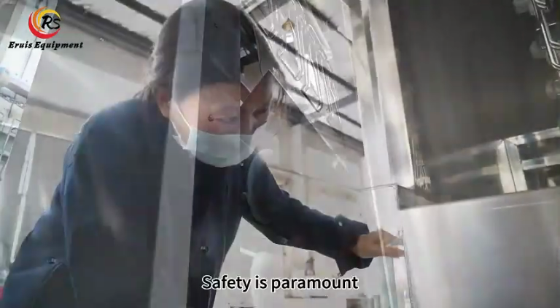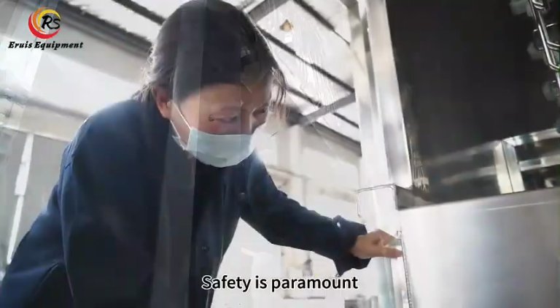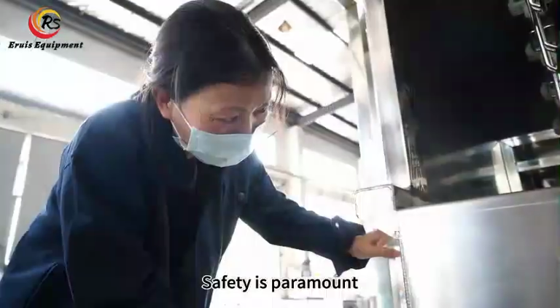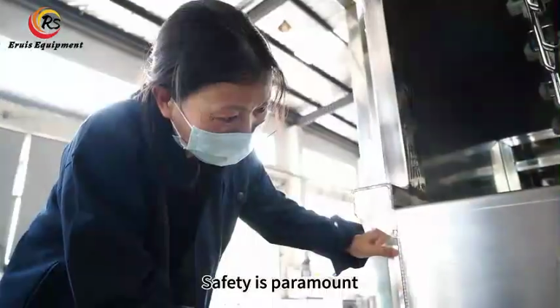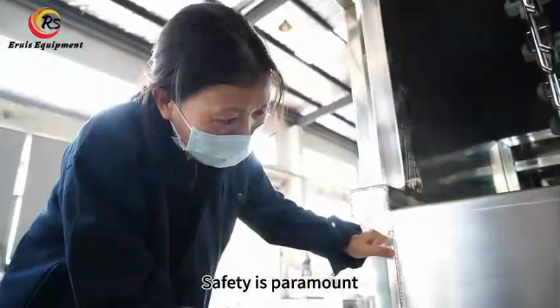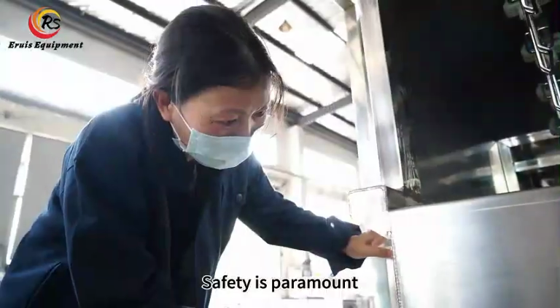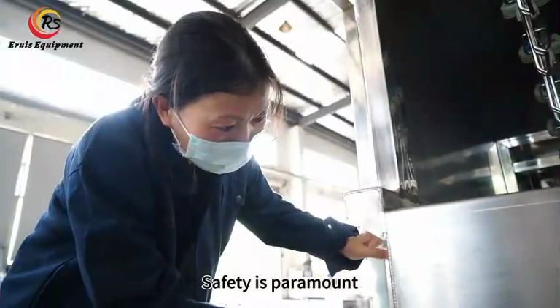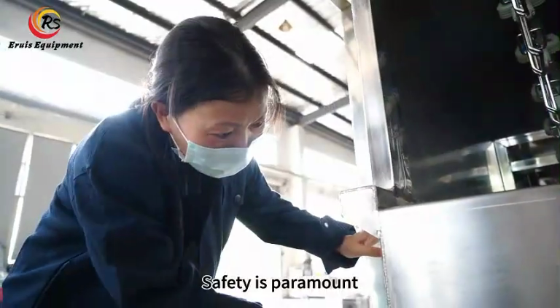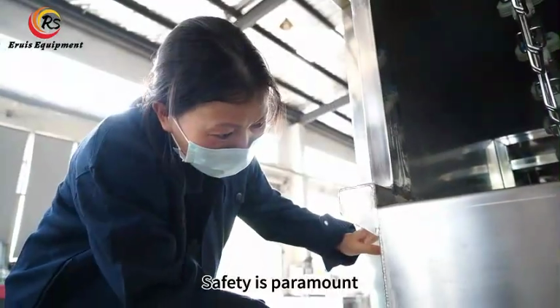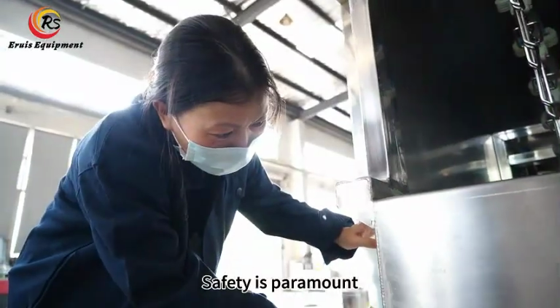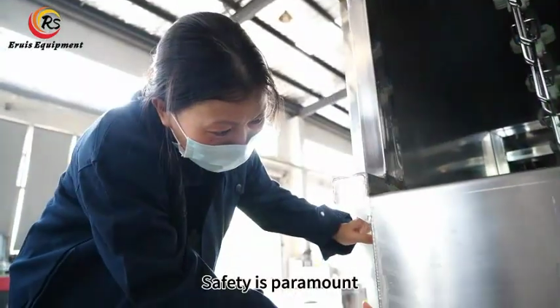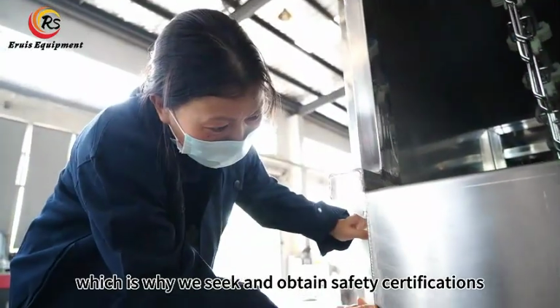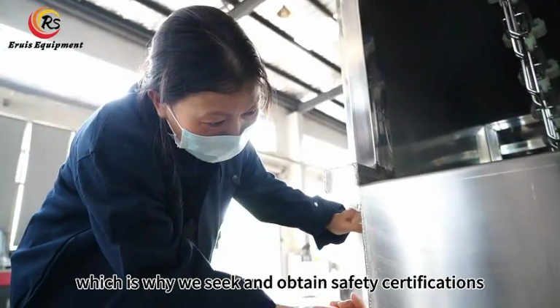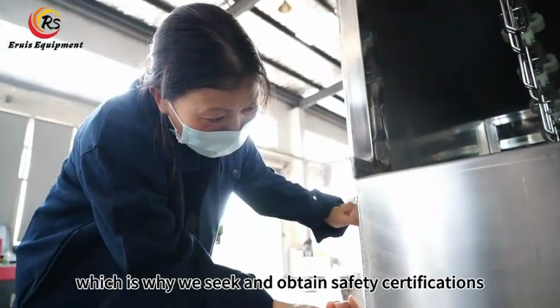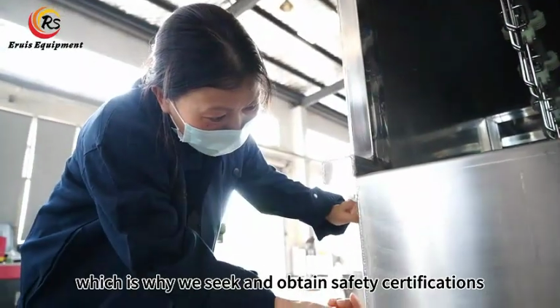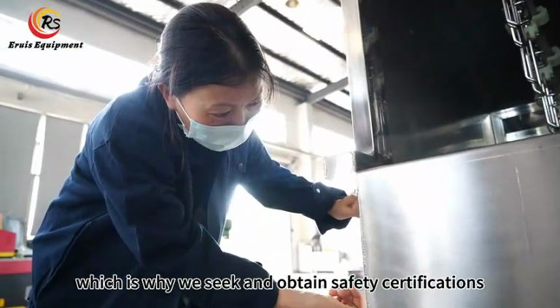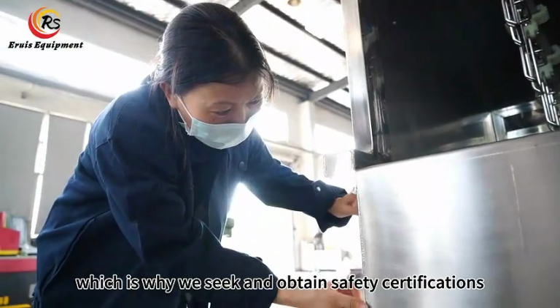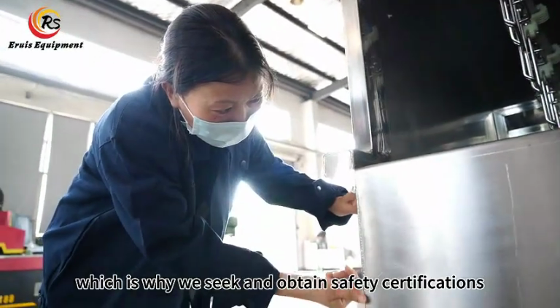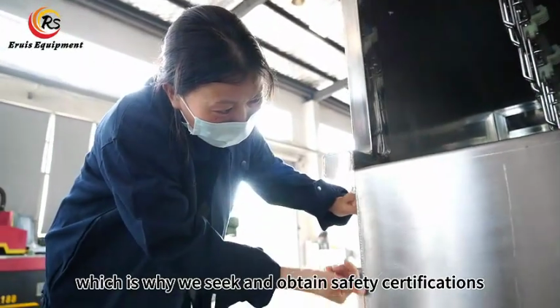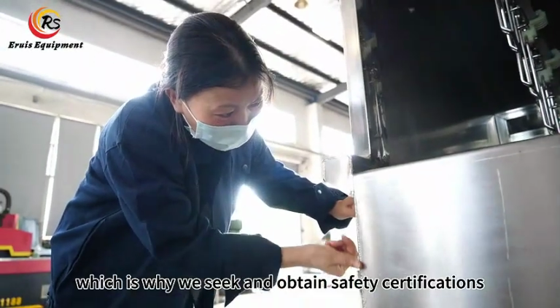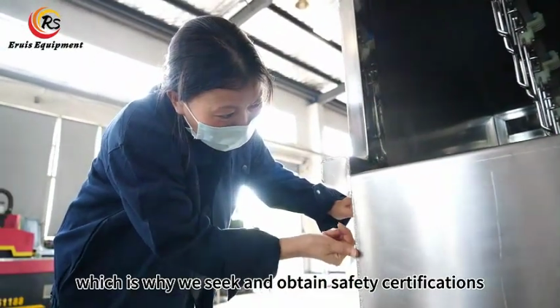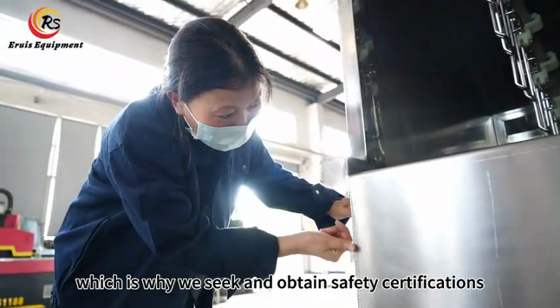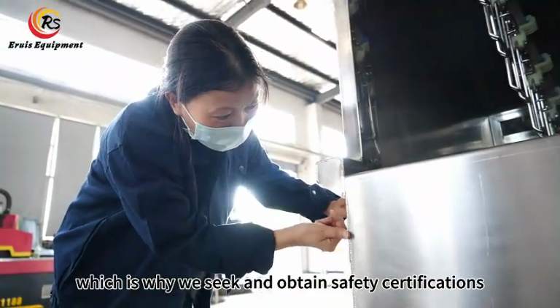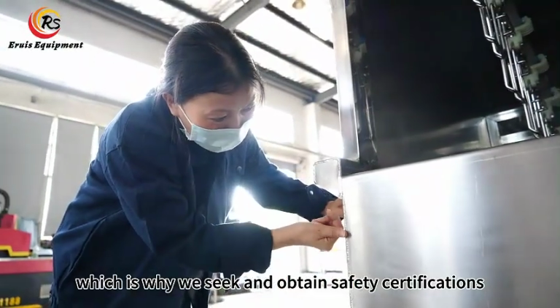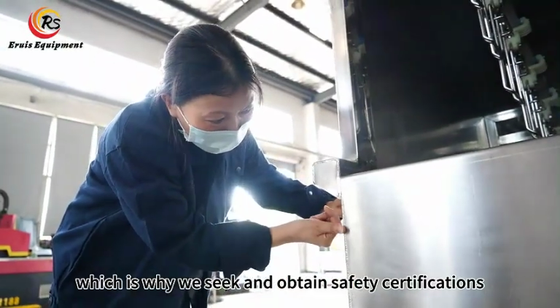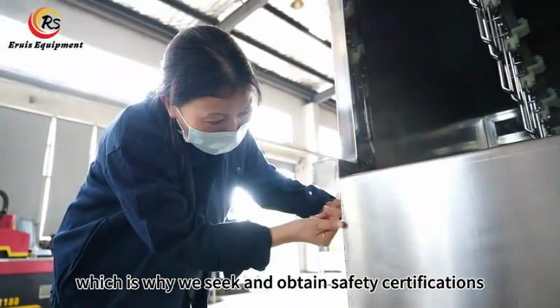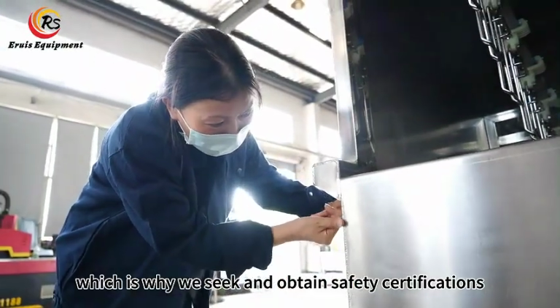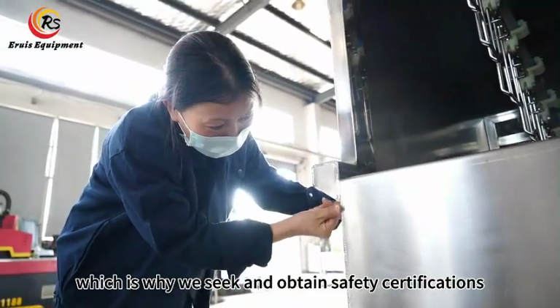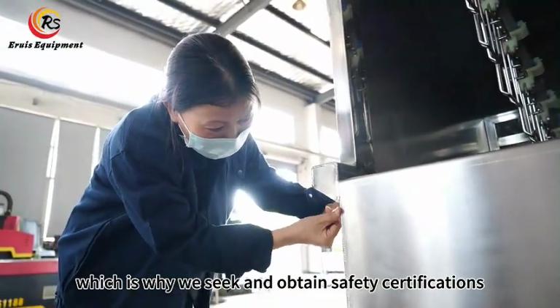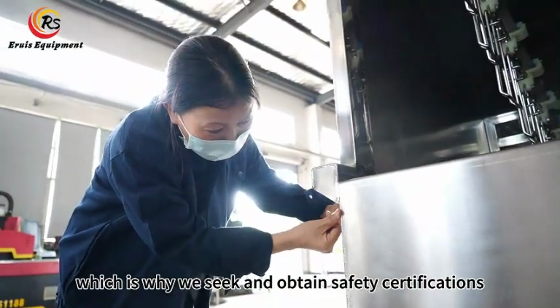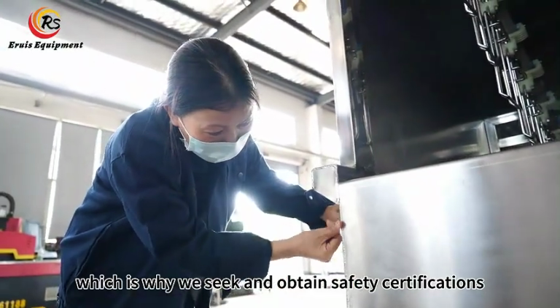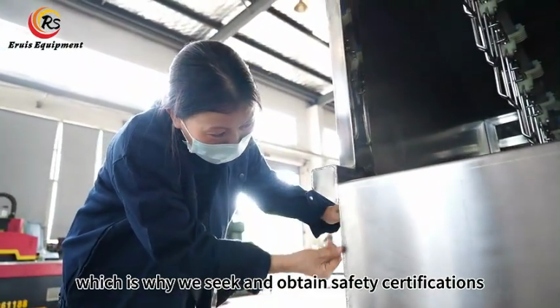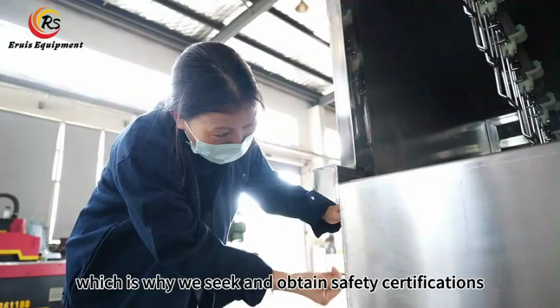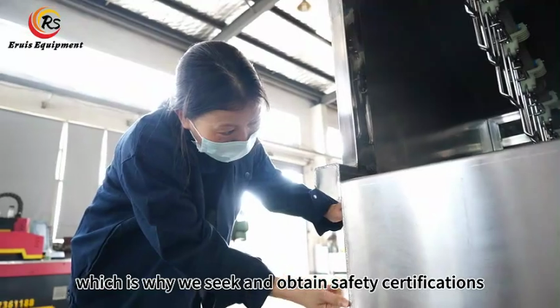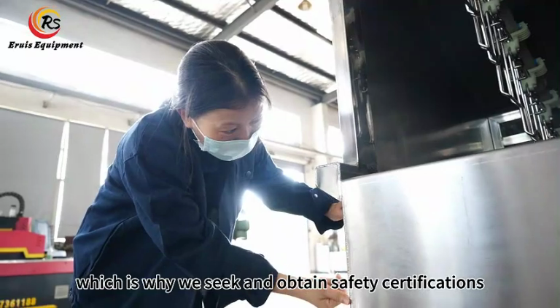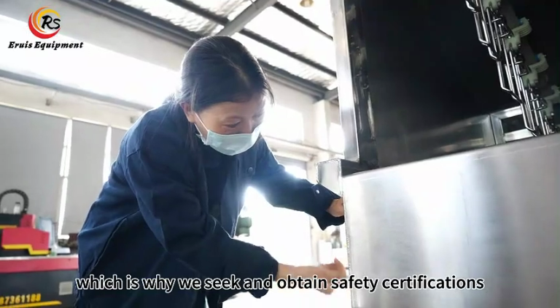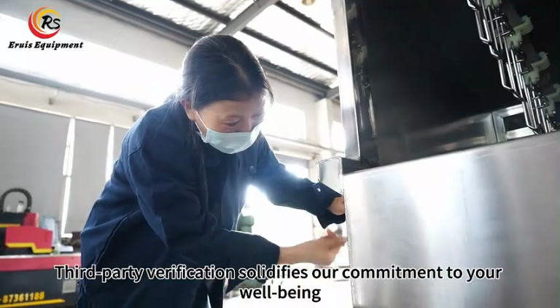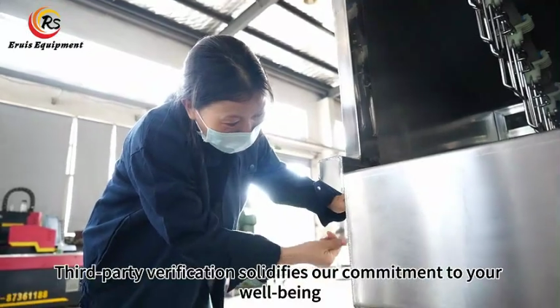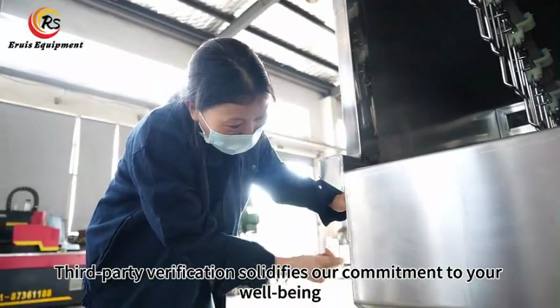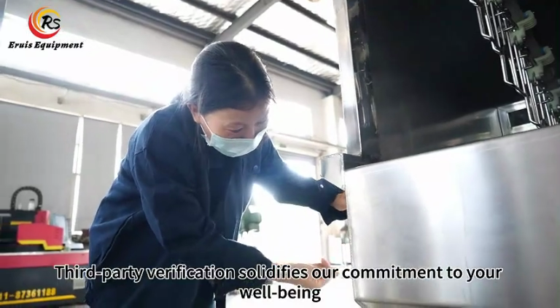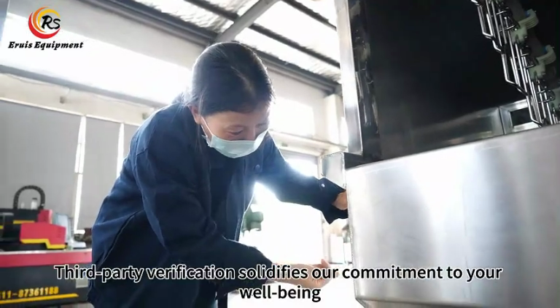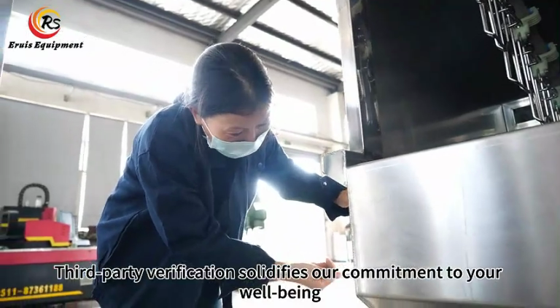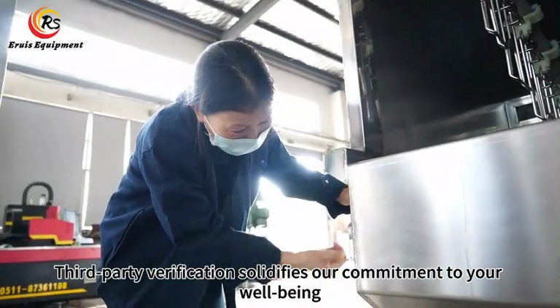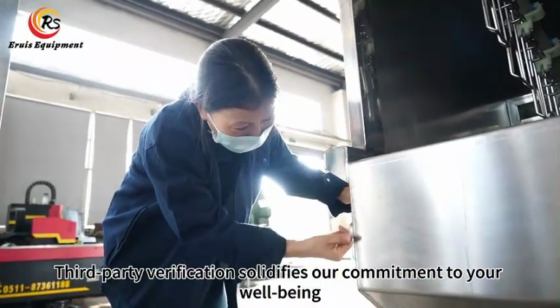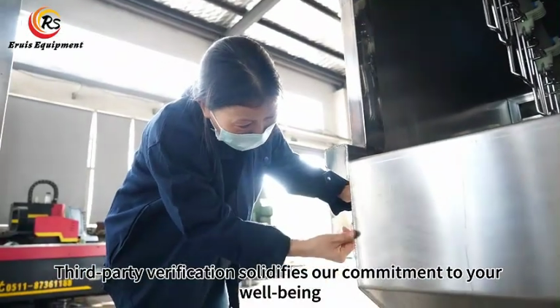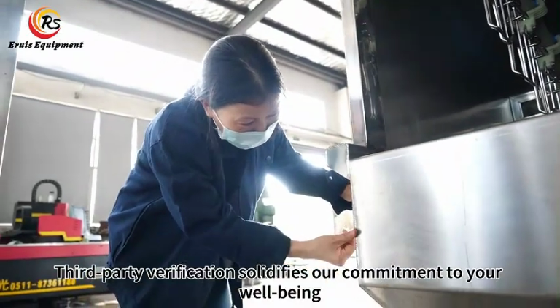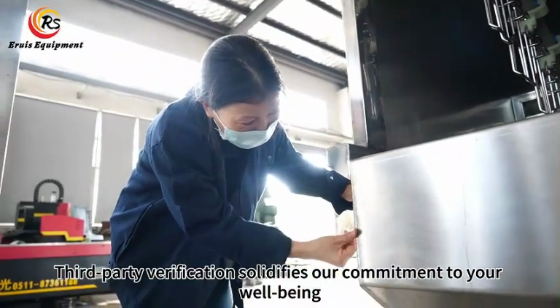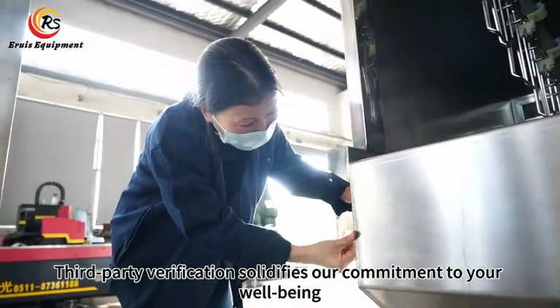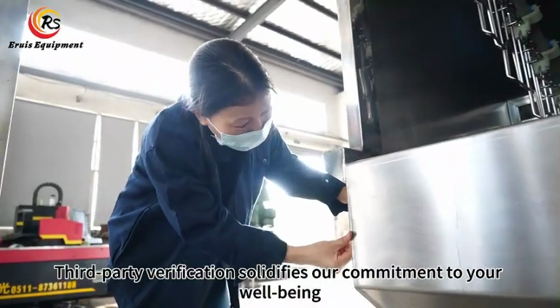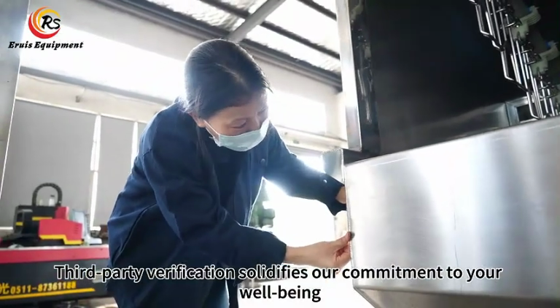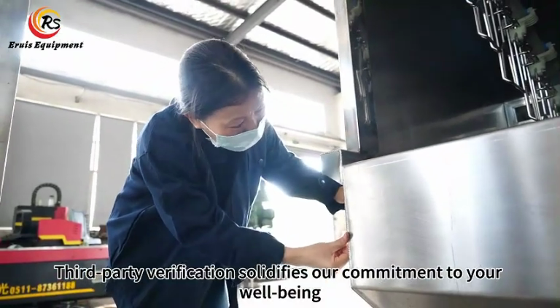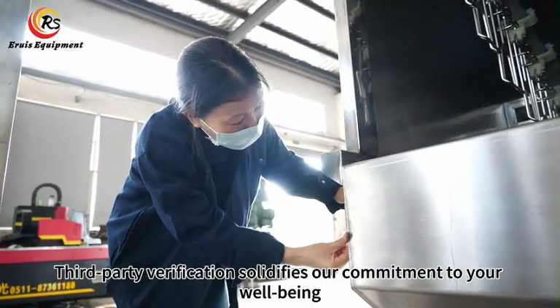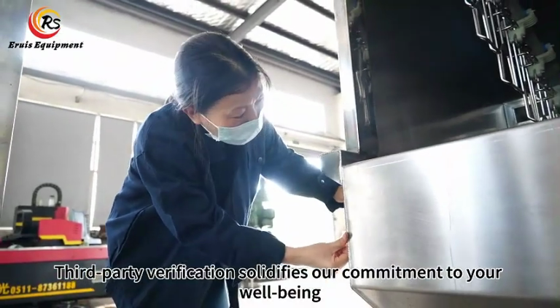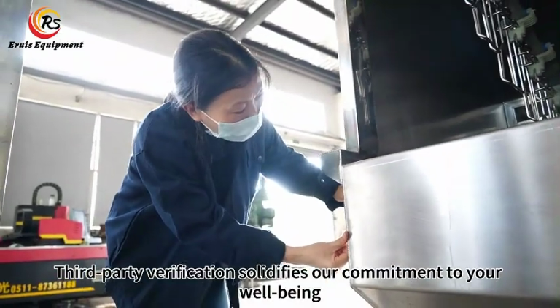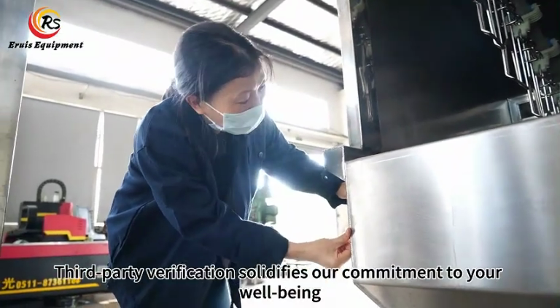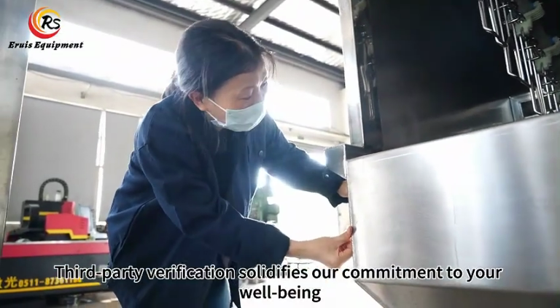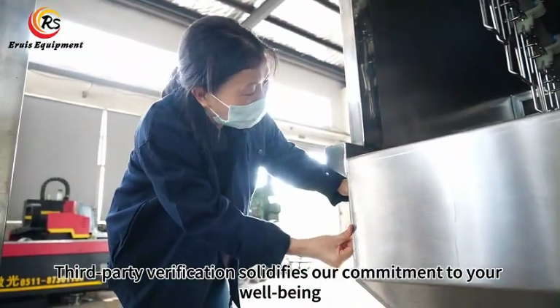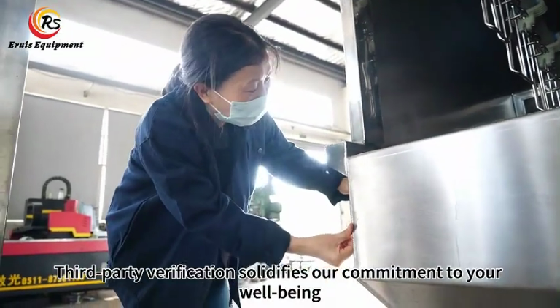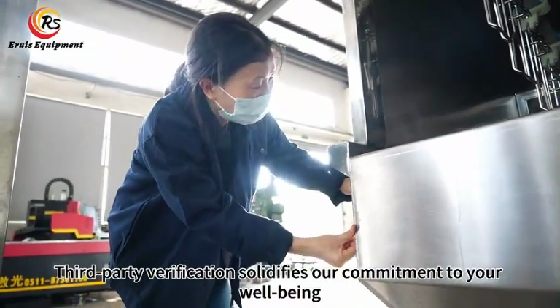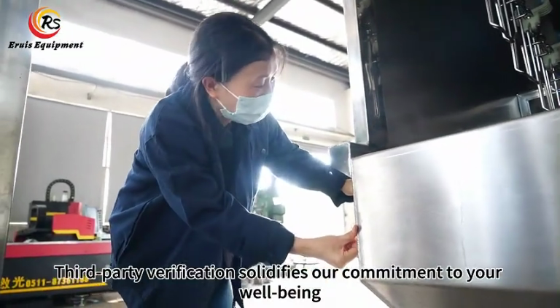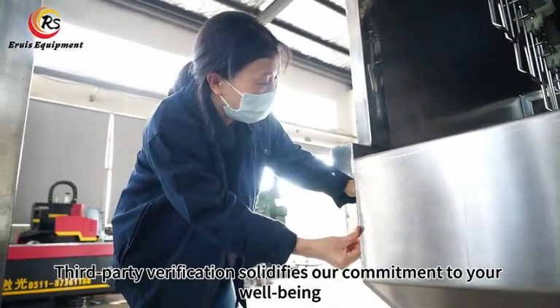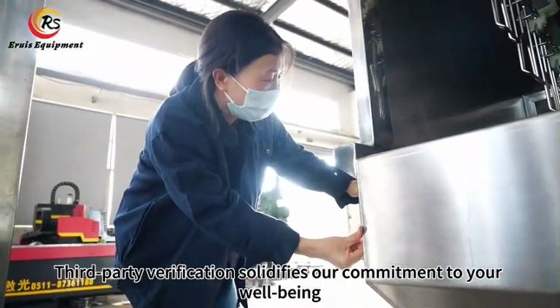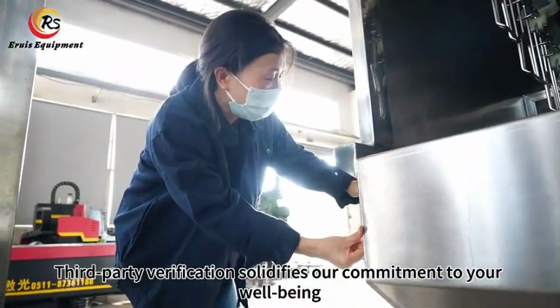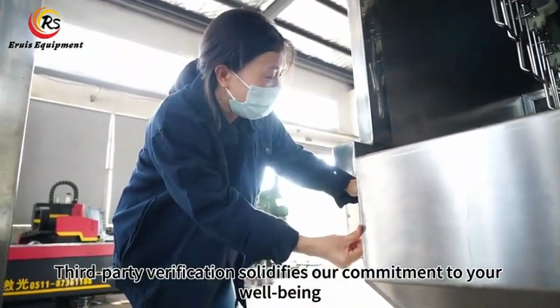Safety is paramount, which is why we seek and obtain safety certifications. Third-party verification solidifies our commitment to your well-being.